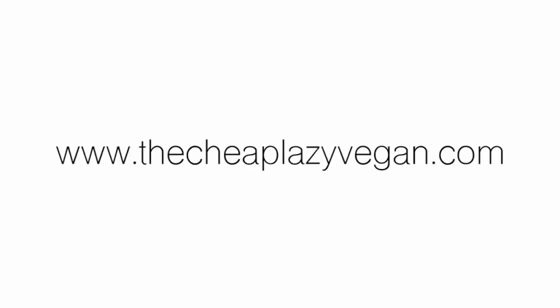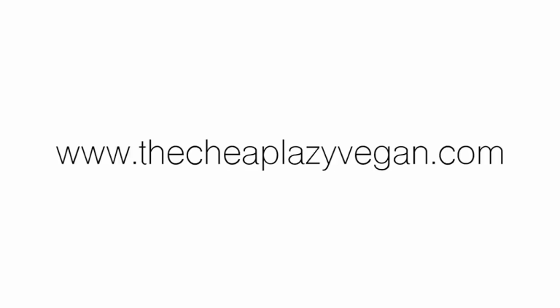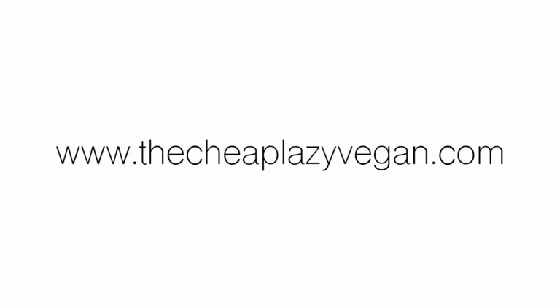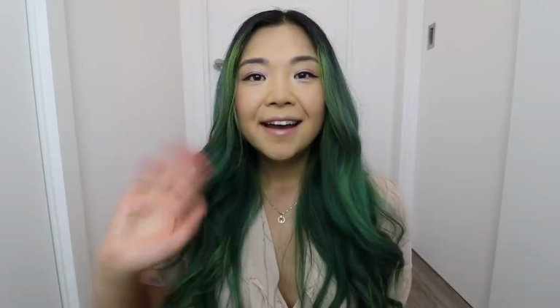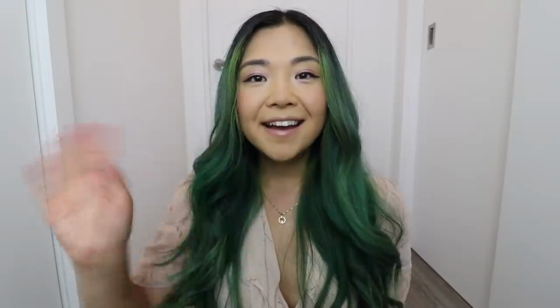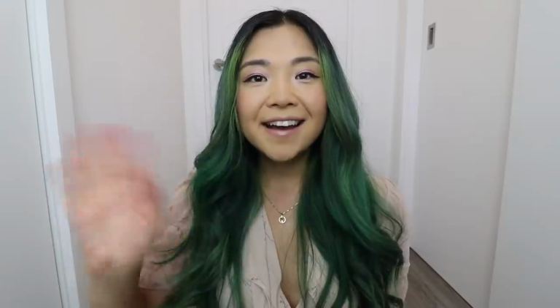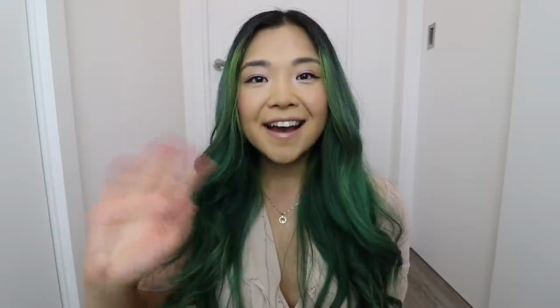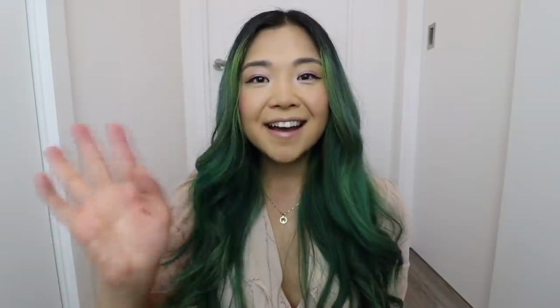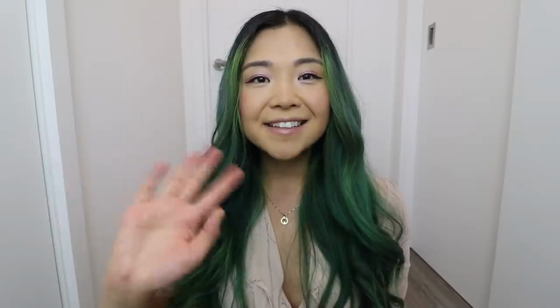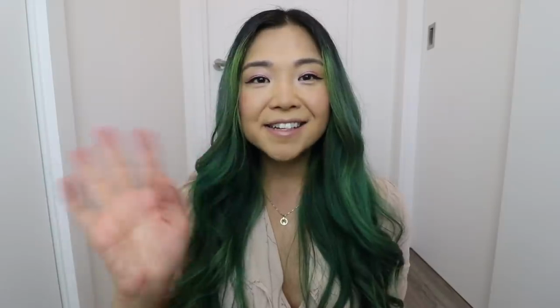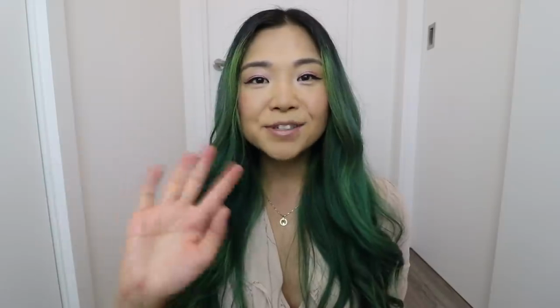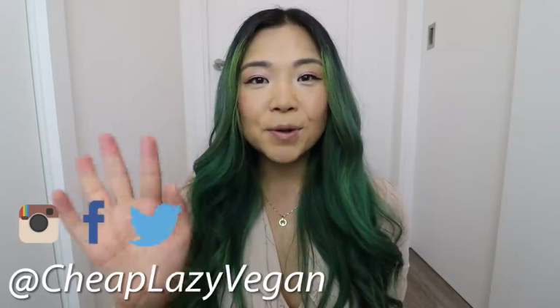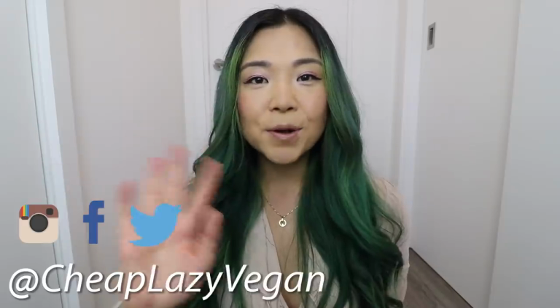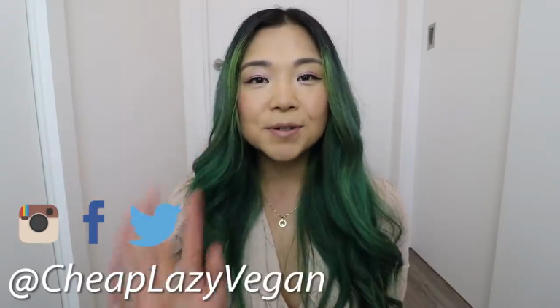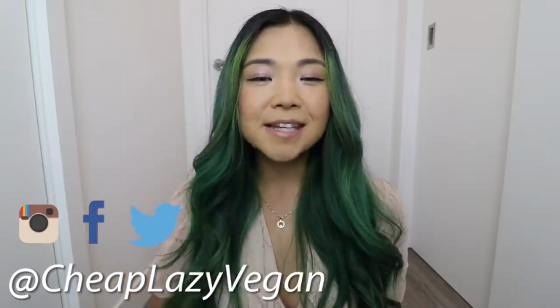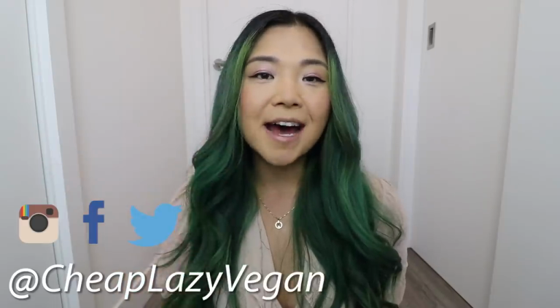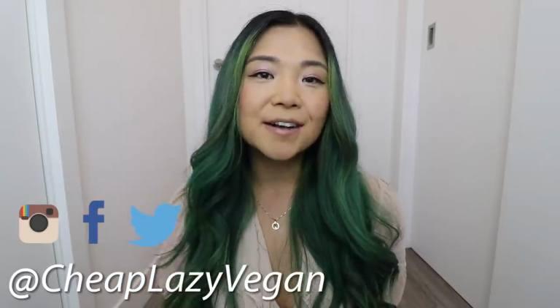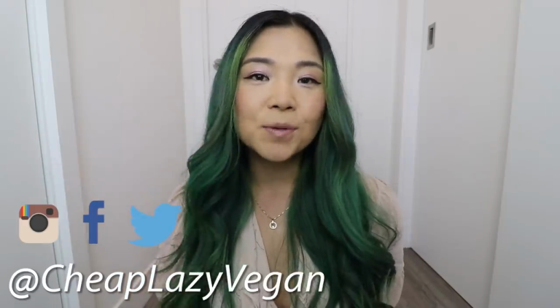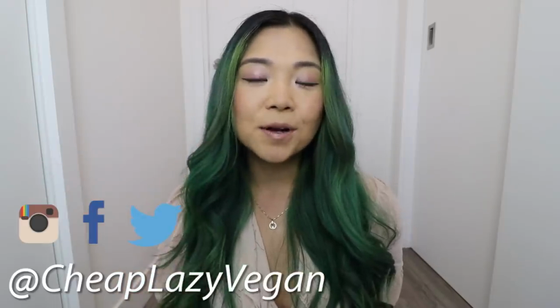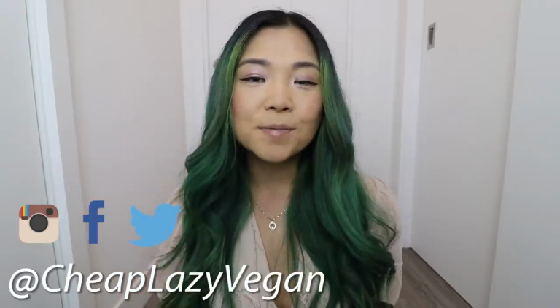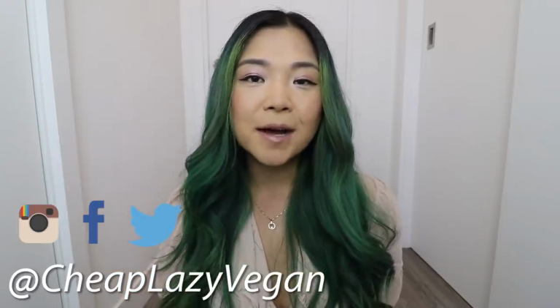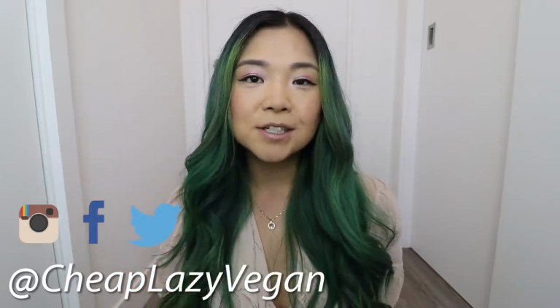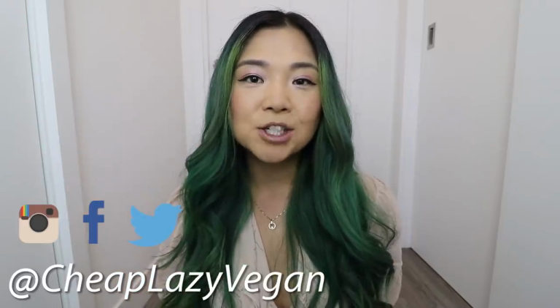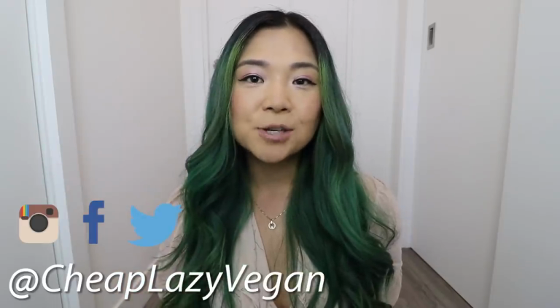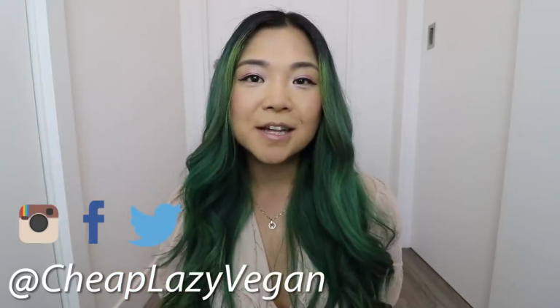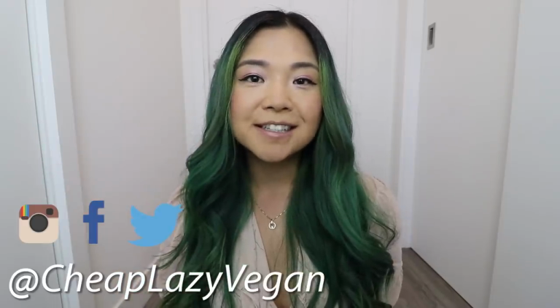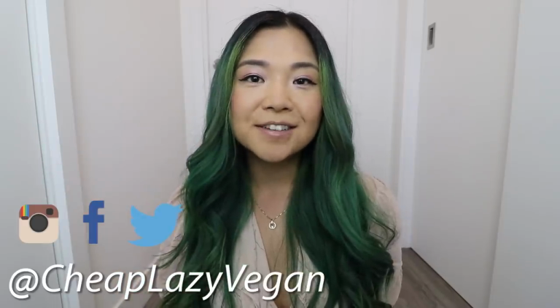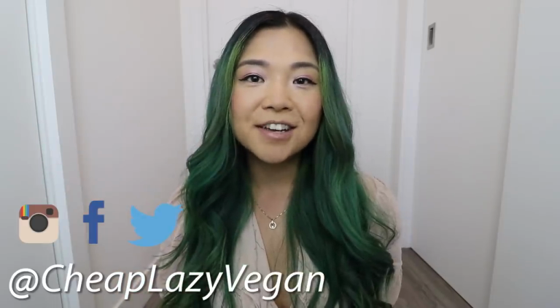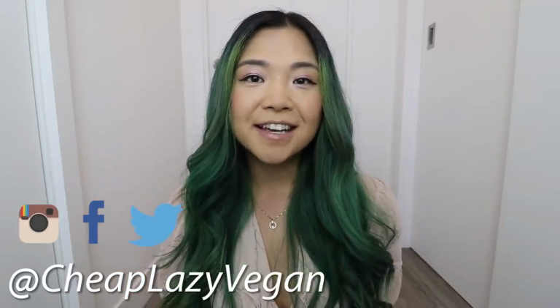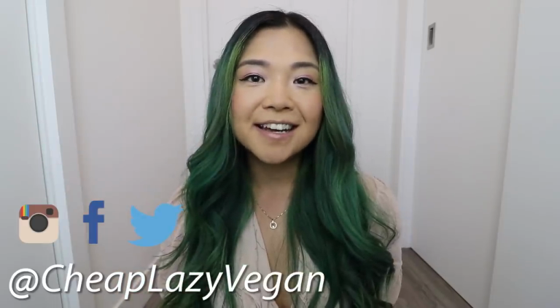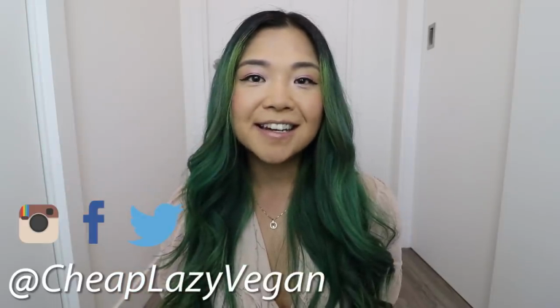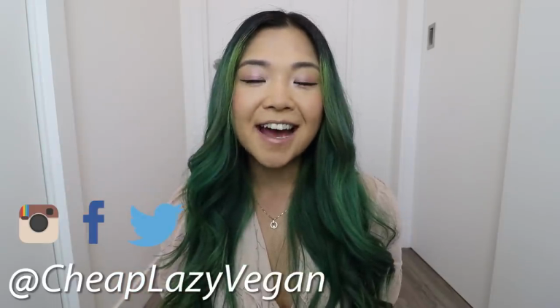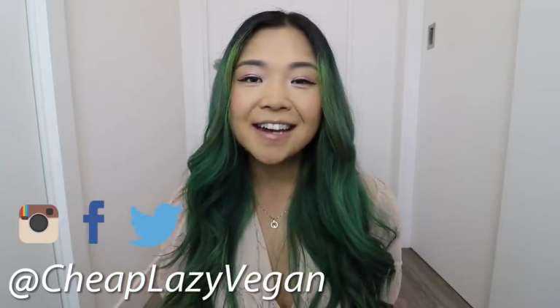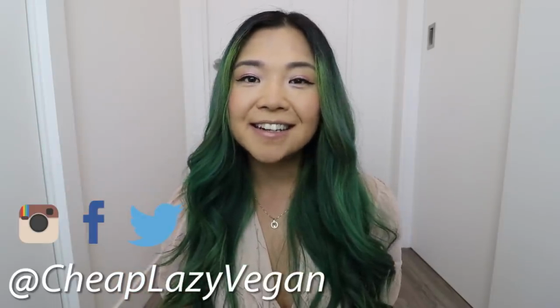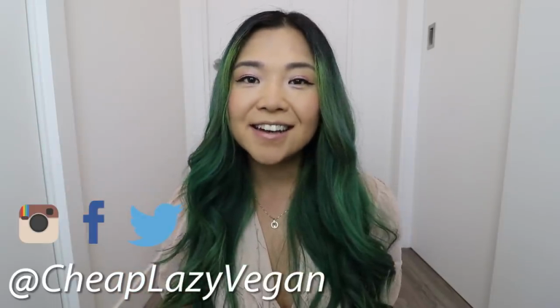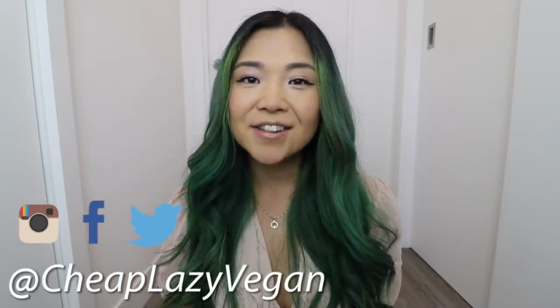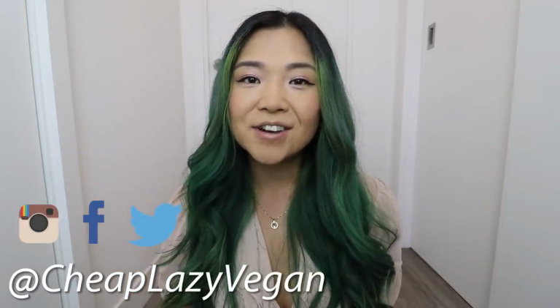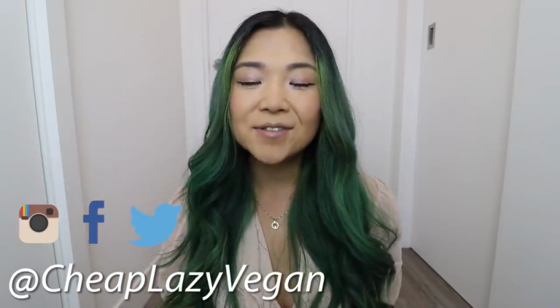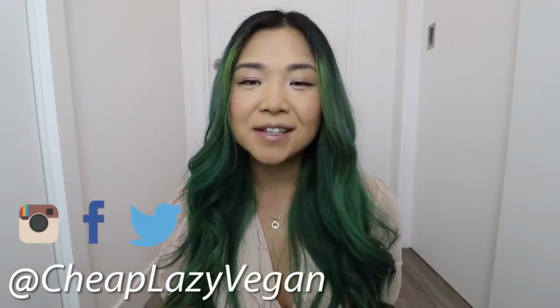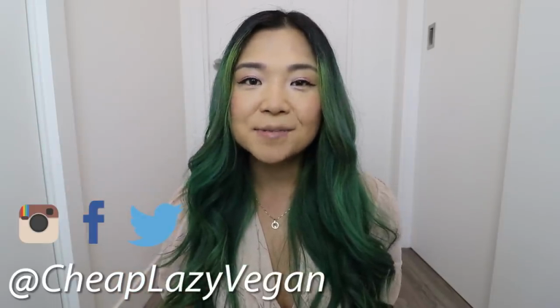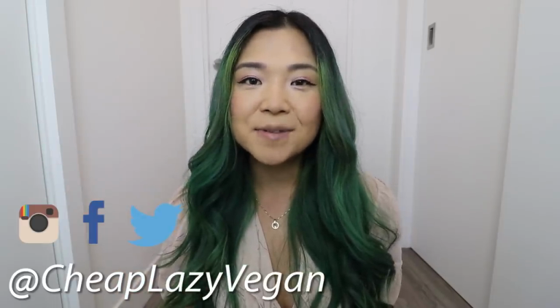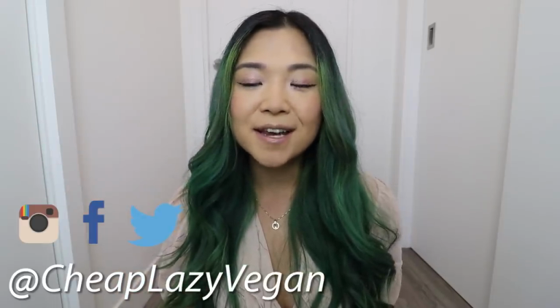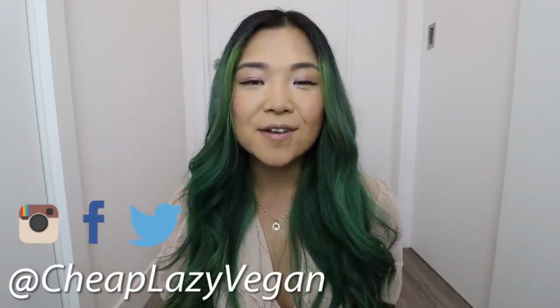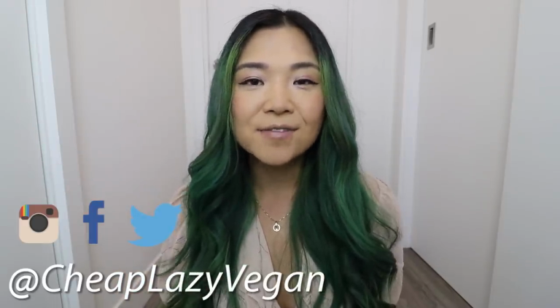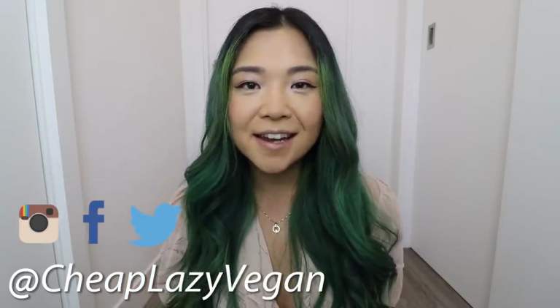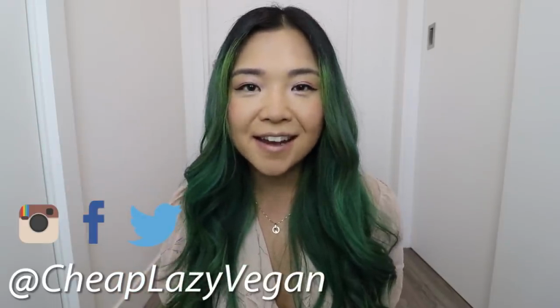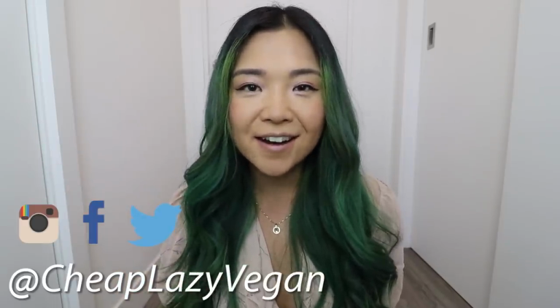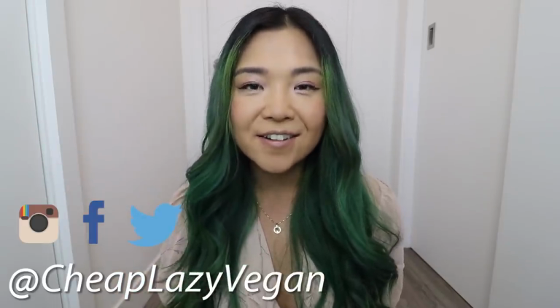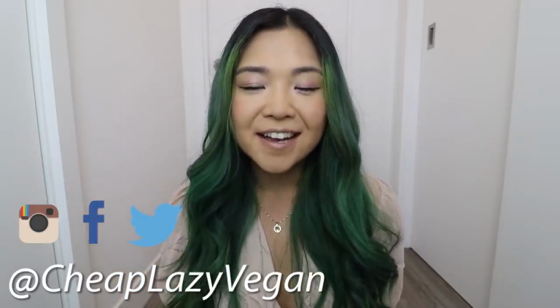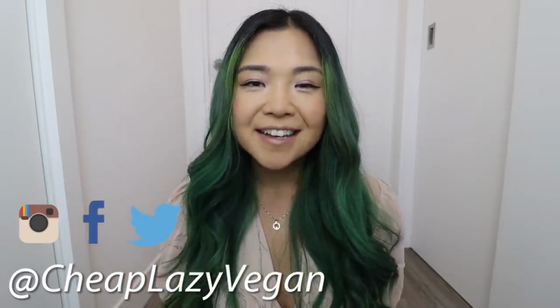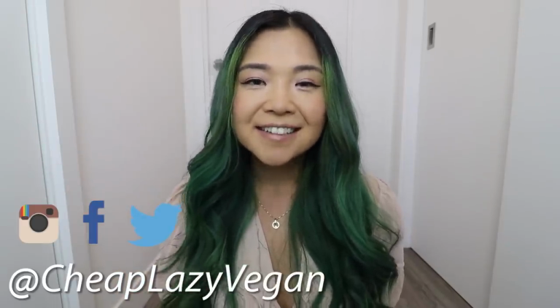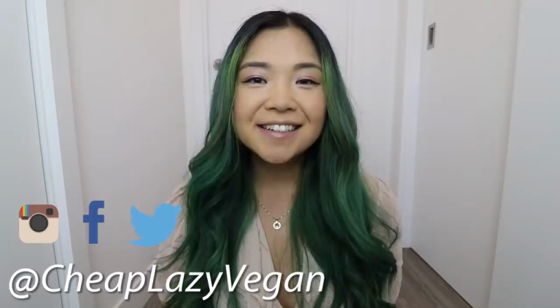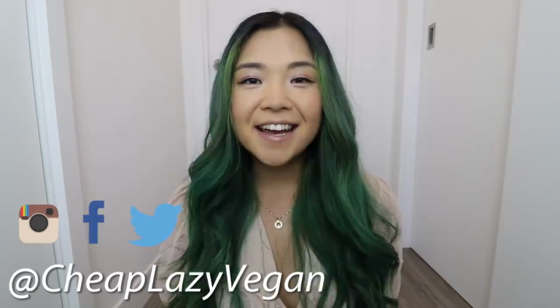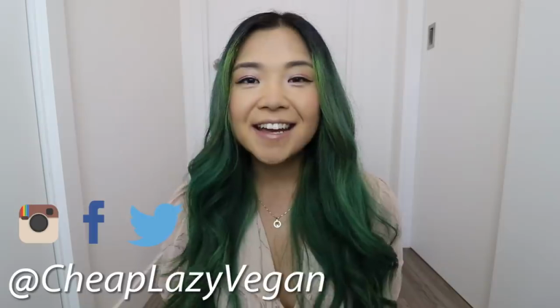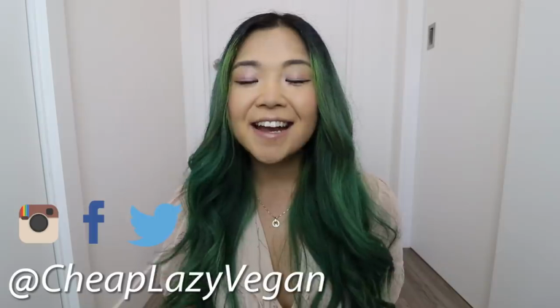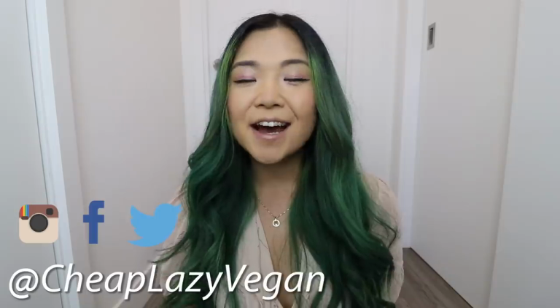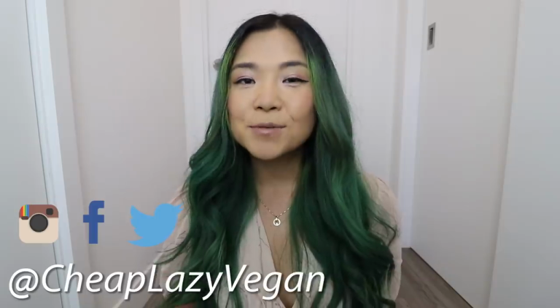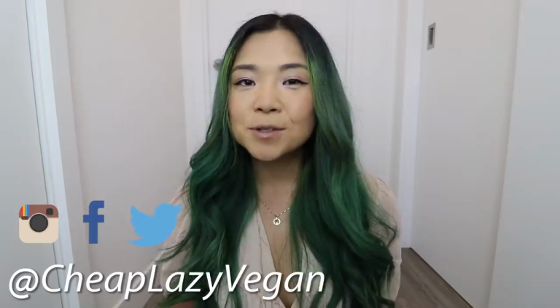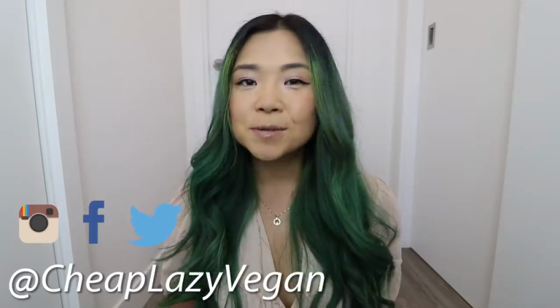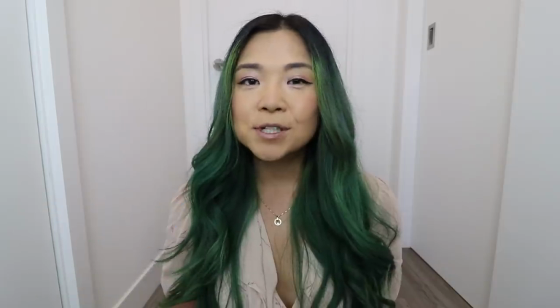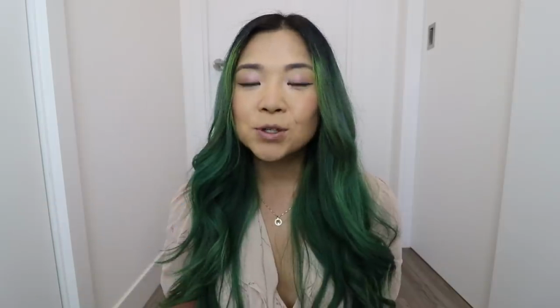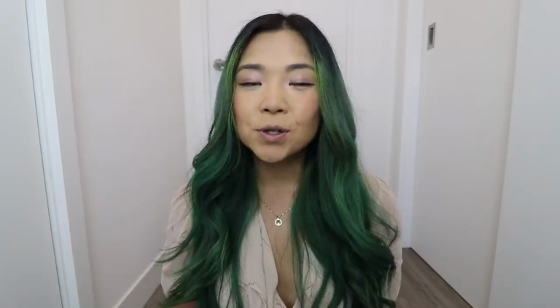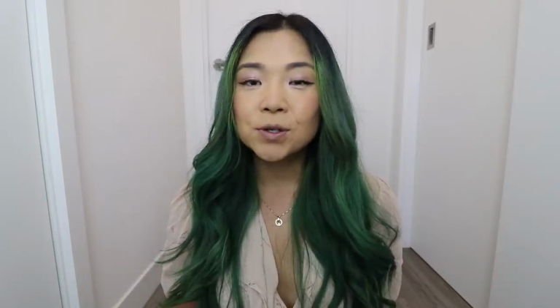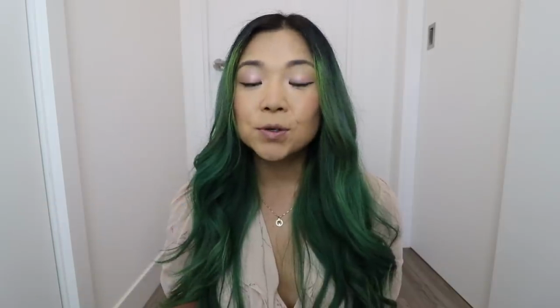Hey guys, it's Rose and welcome back to Cheap Lazy Vegan and another recipe video. Today I'm going to be showing you three different recipes that are low calorie, healthy, delicious, and filling. So hopefully you guys are excited.